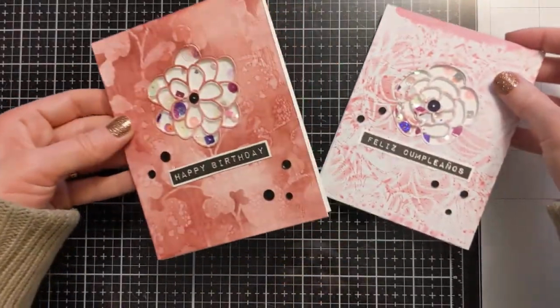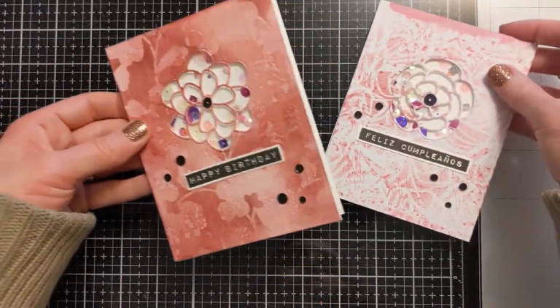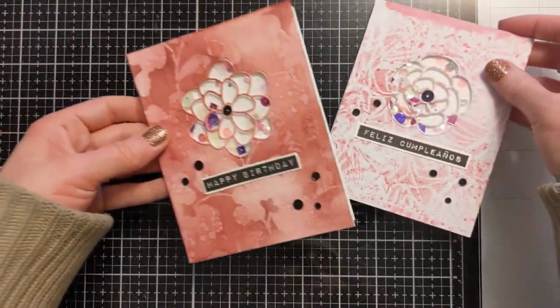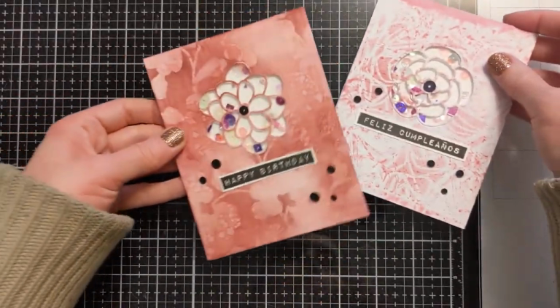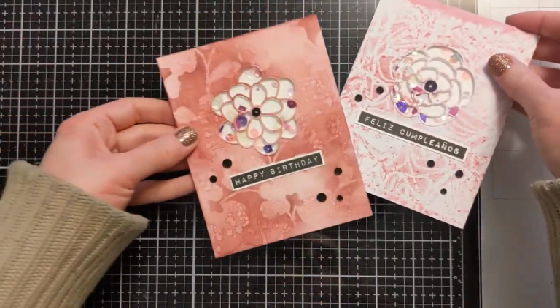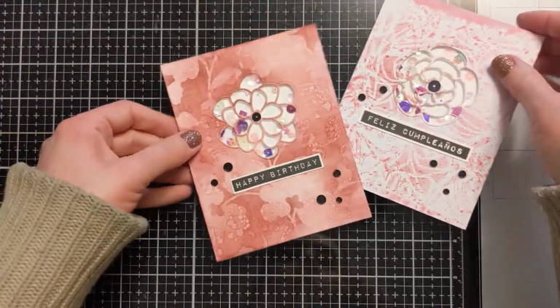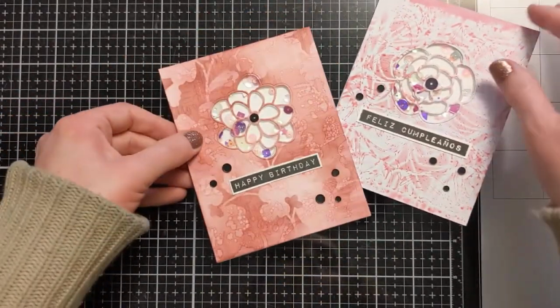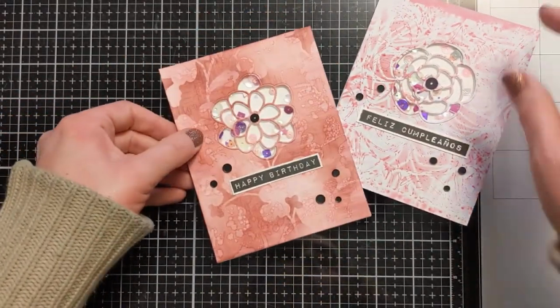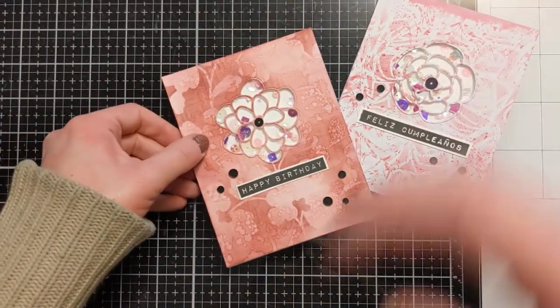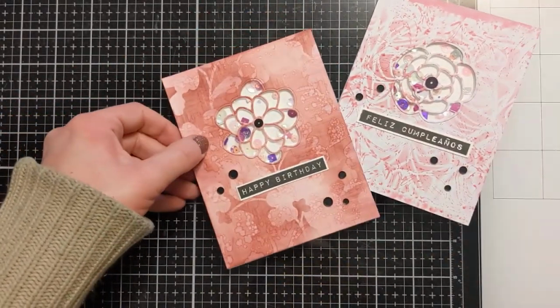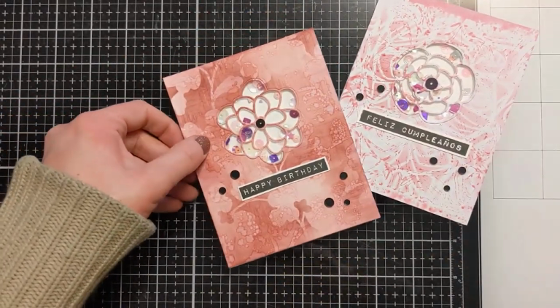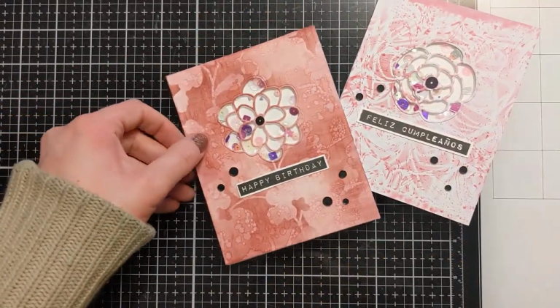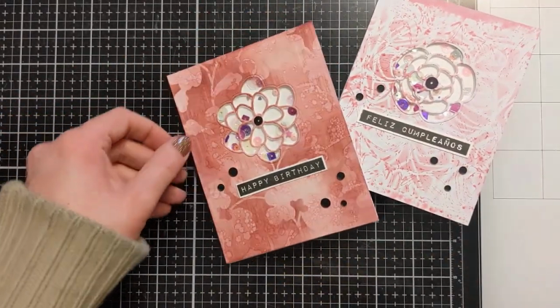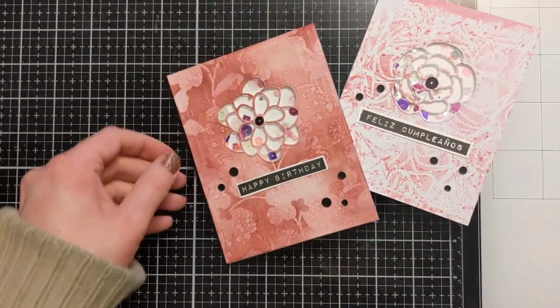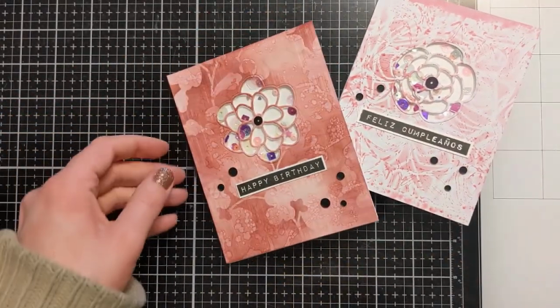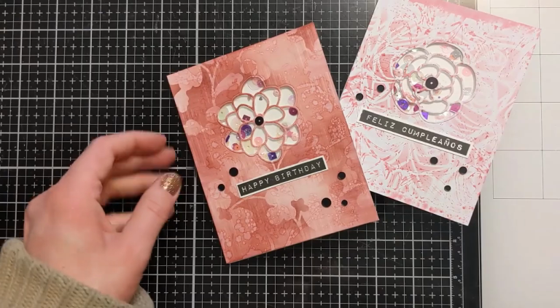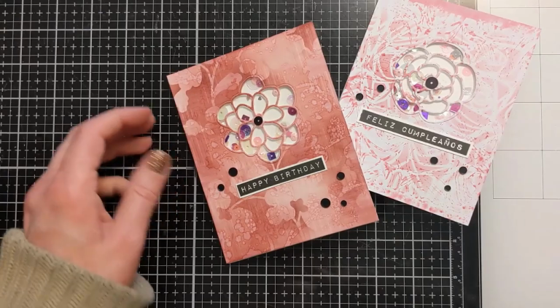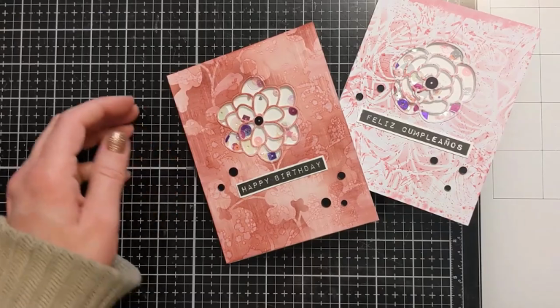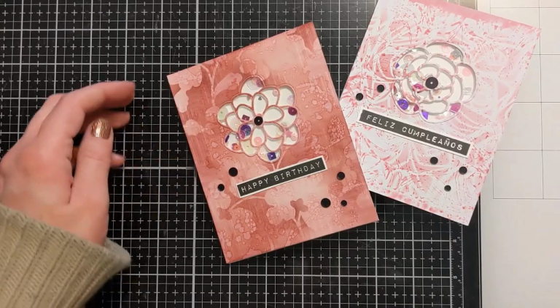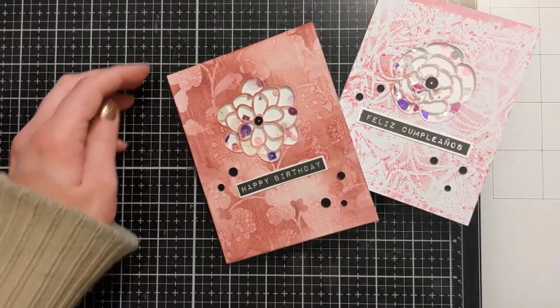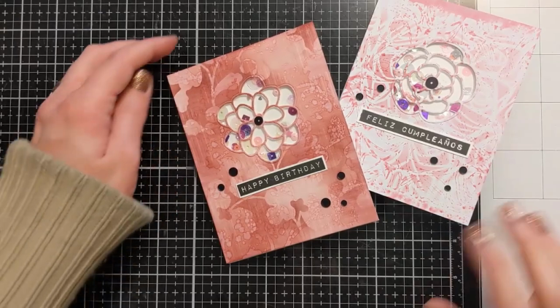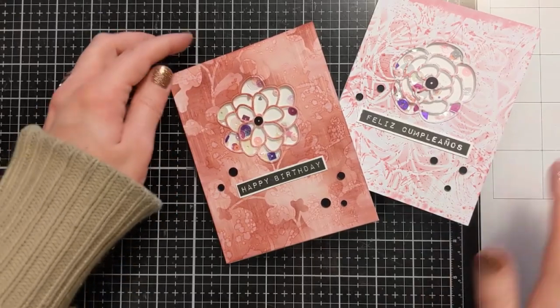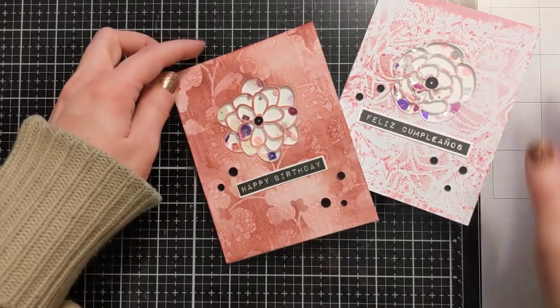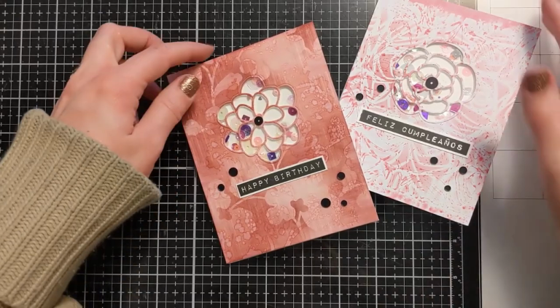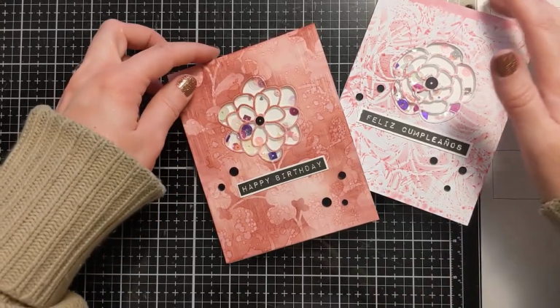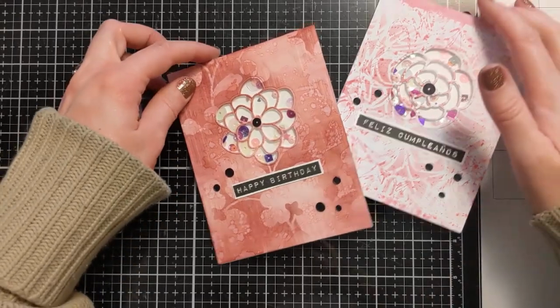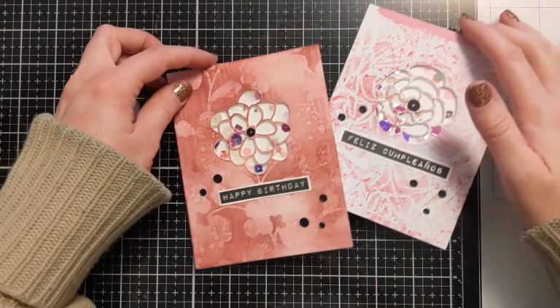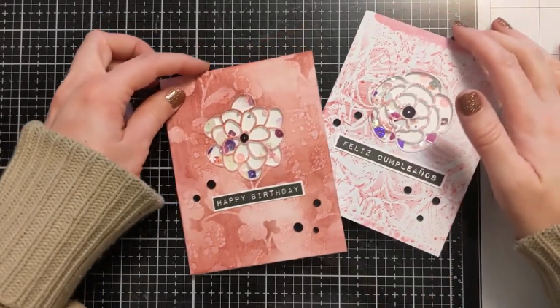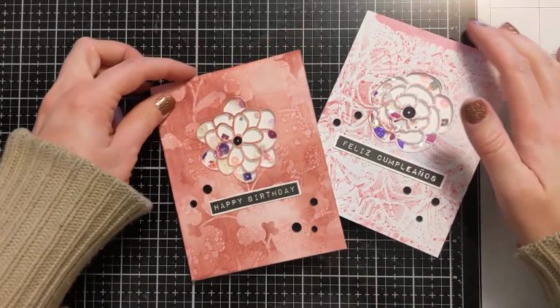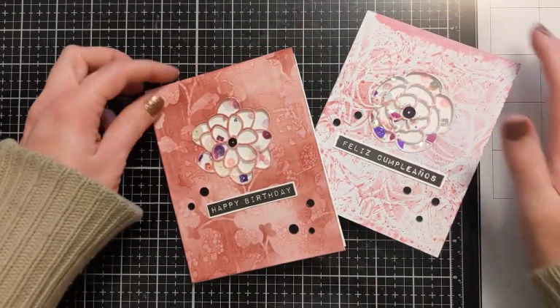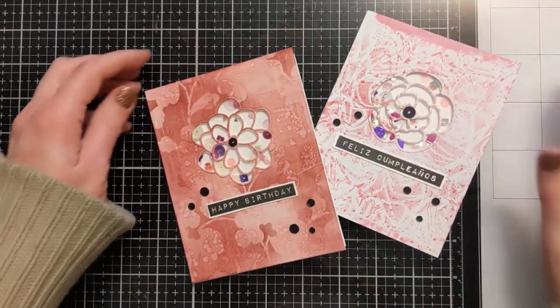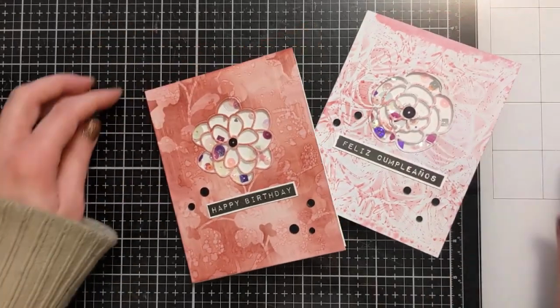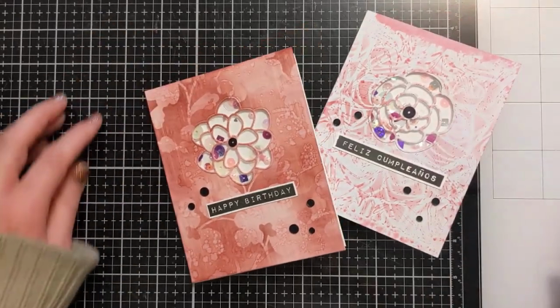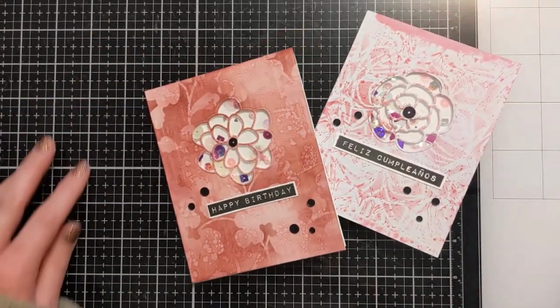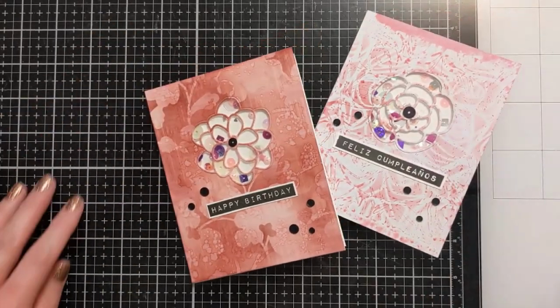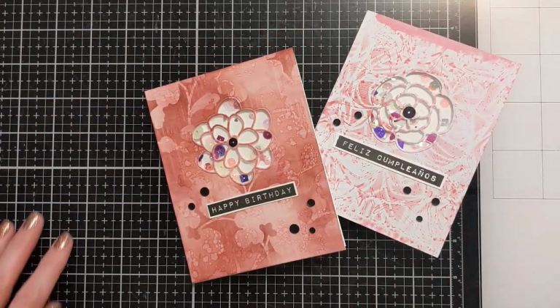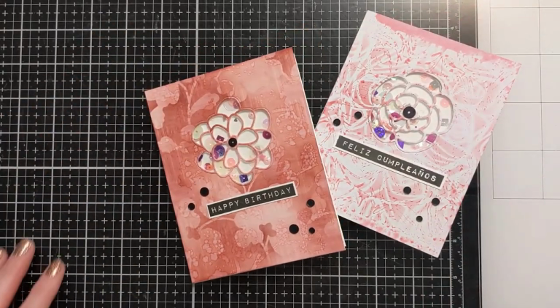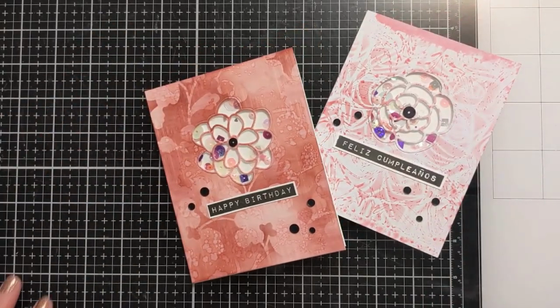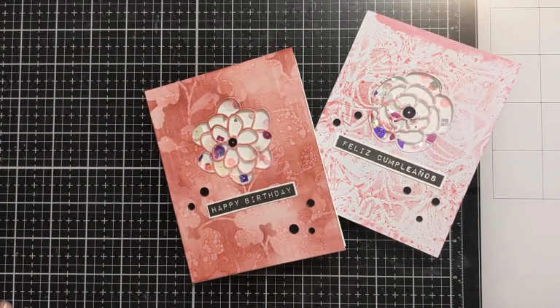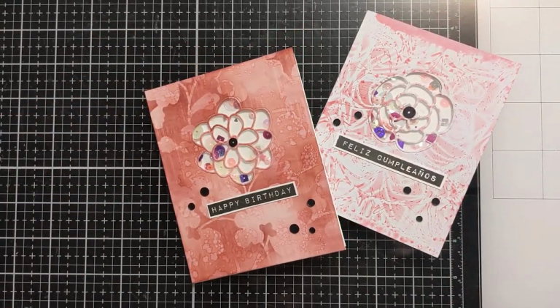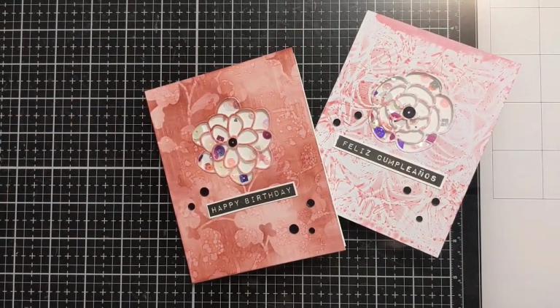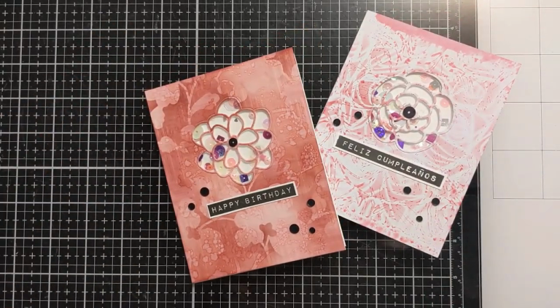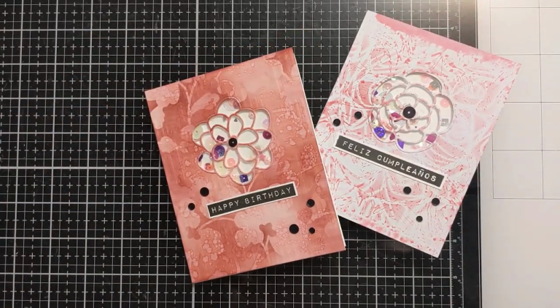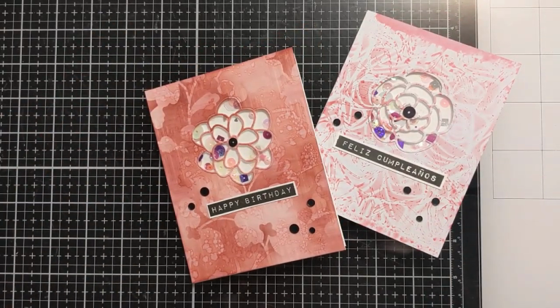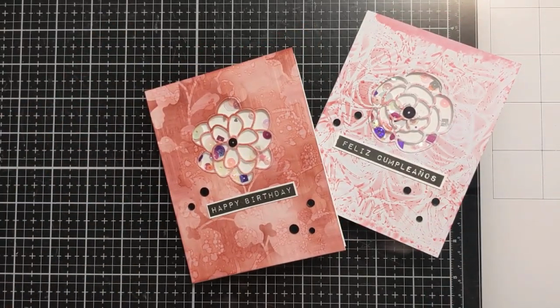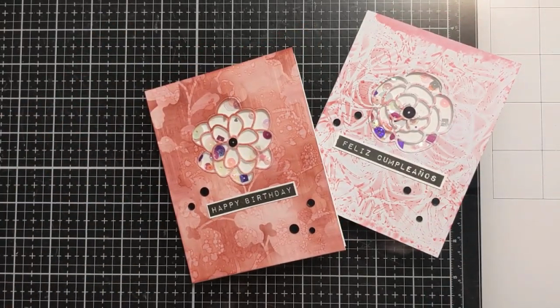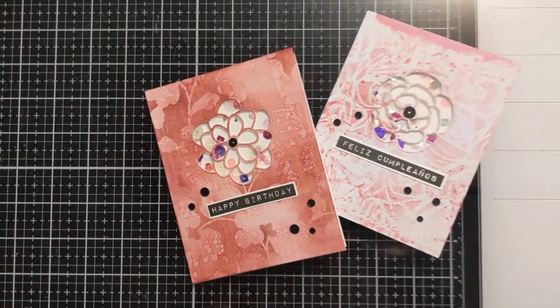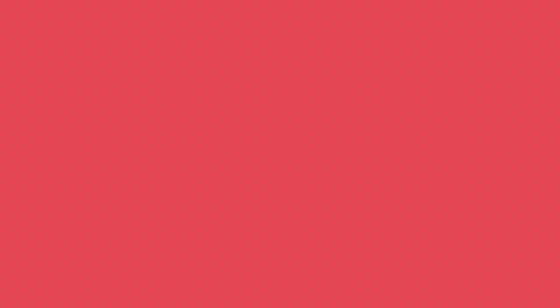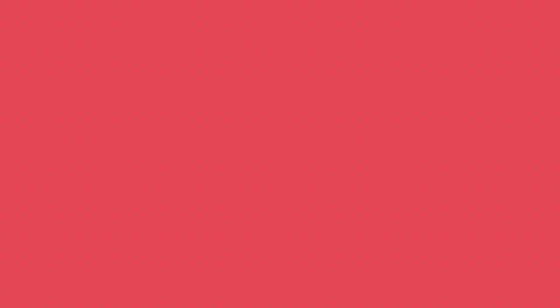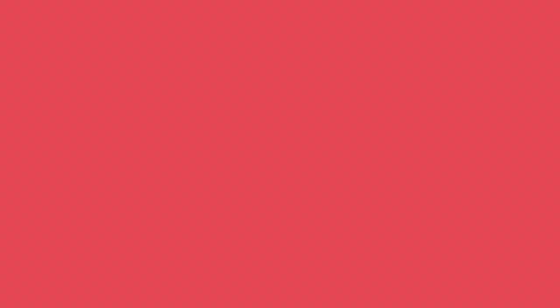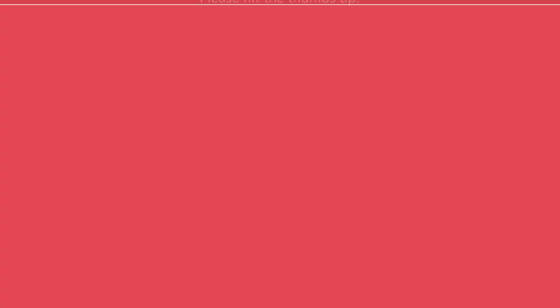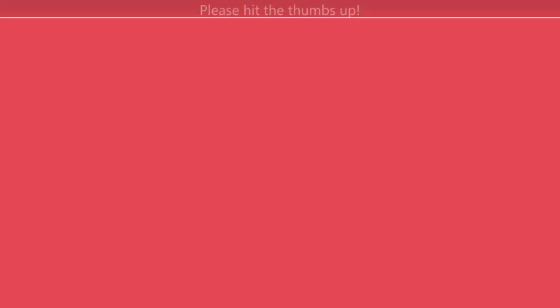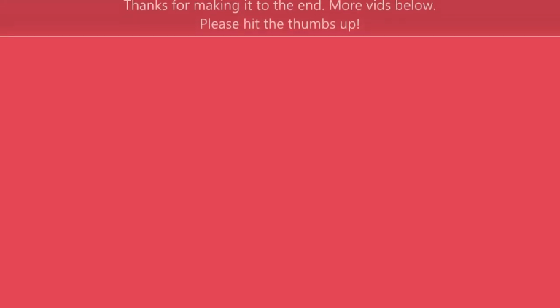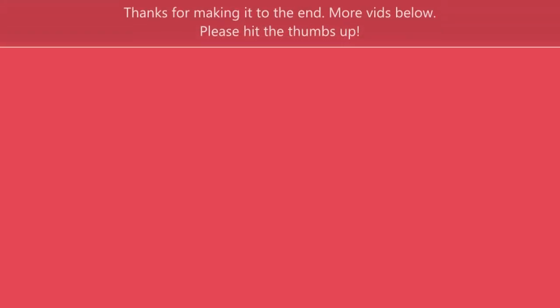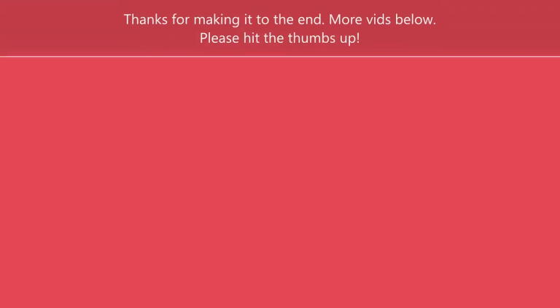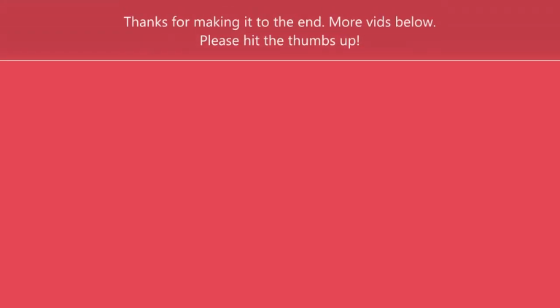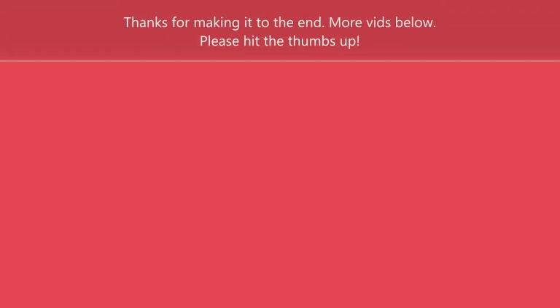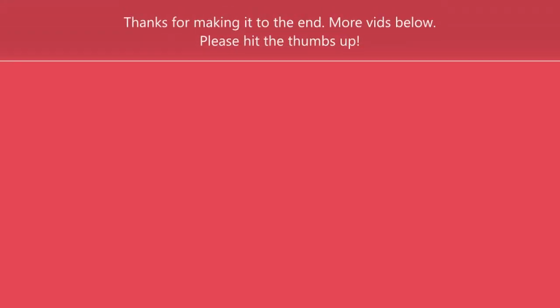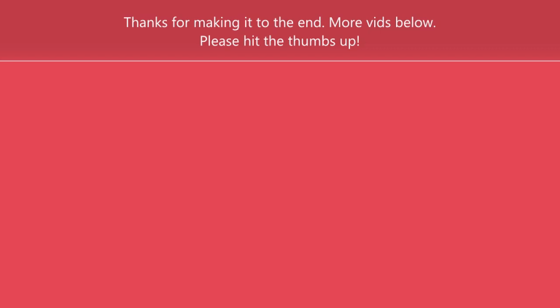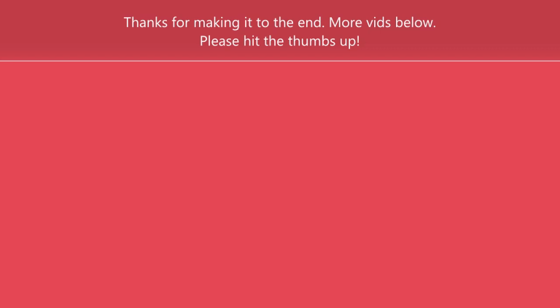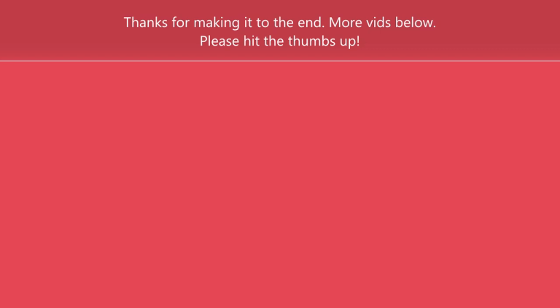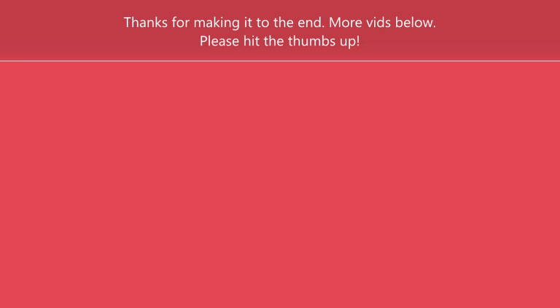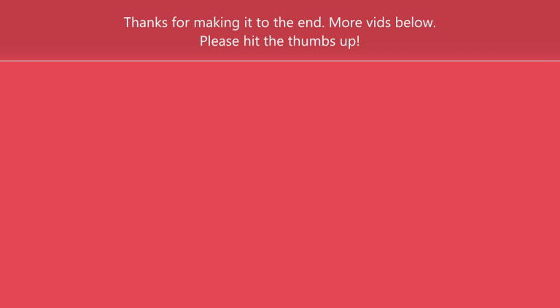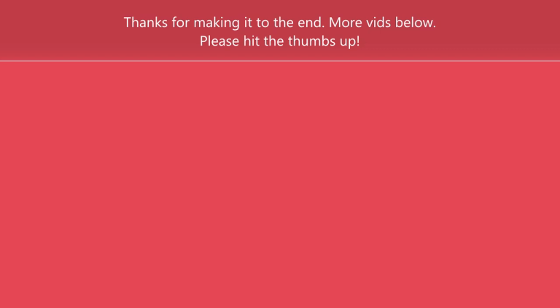I hope you enjoyed this. If you did, please hit the thumbs up and consider subscribing. I really appreciate you spending time with me today. I'll check you next time. Bye.